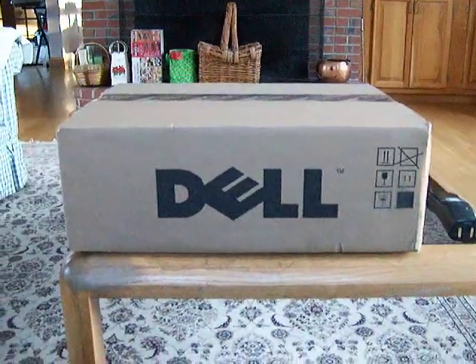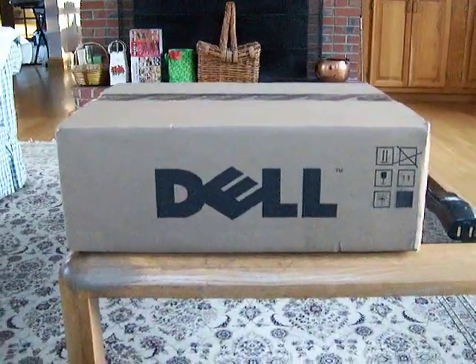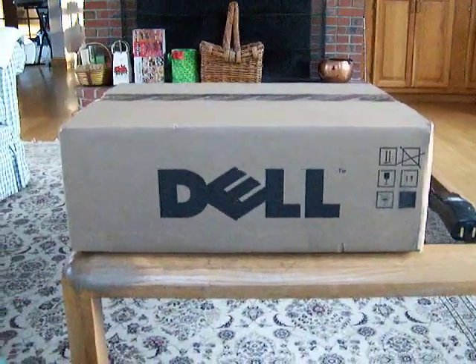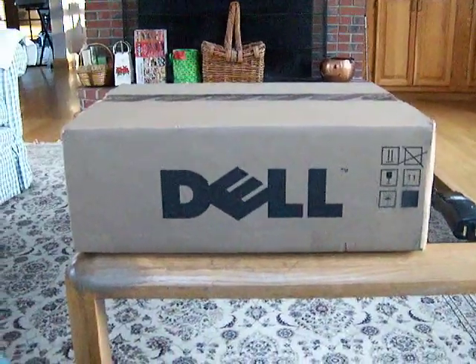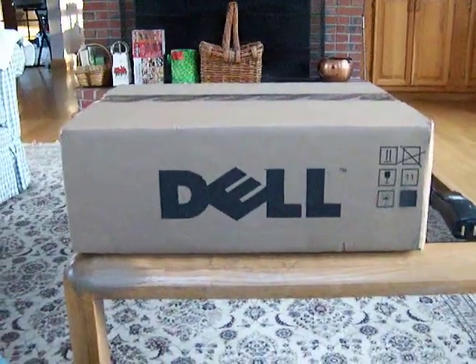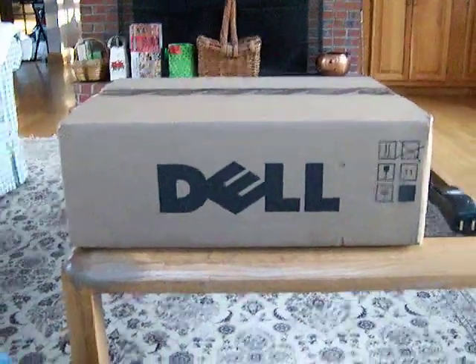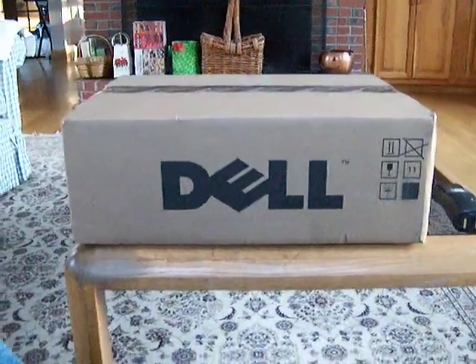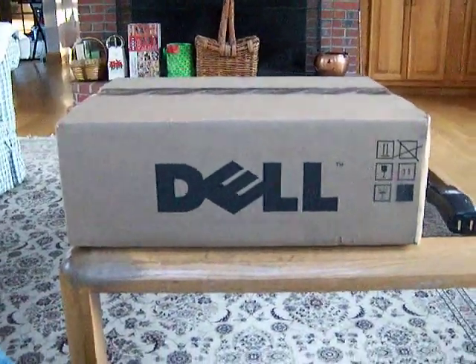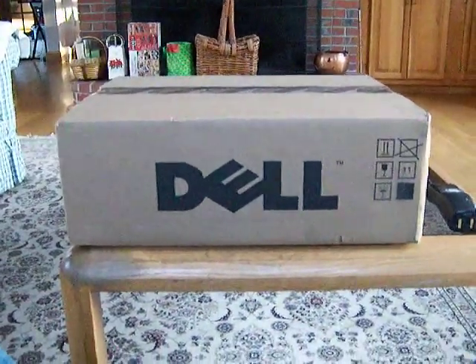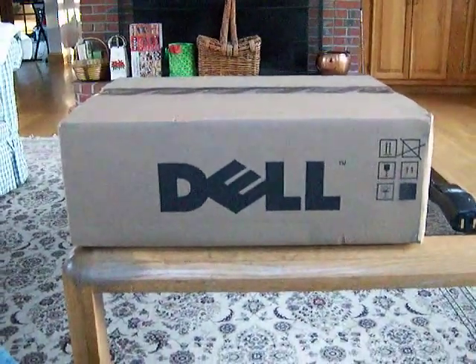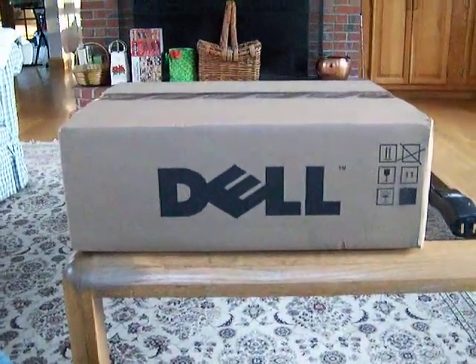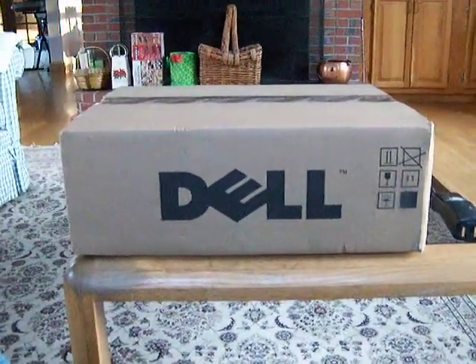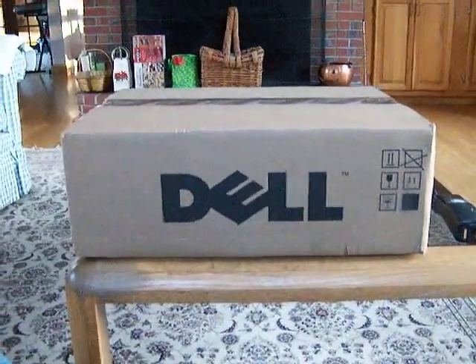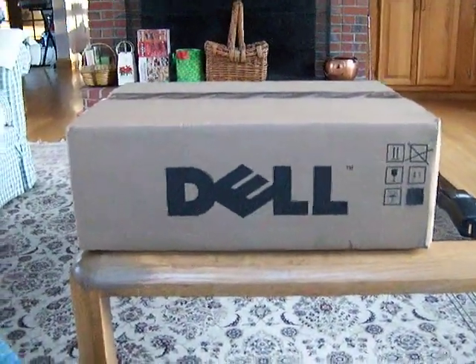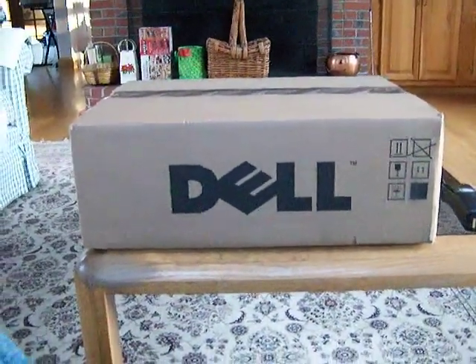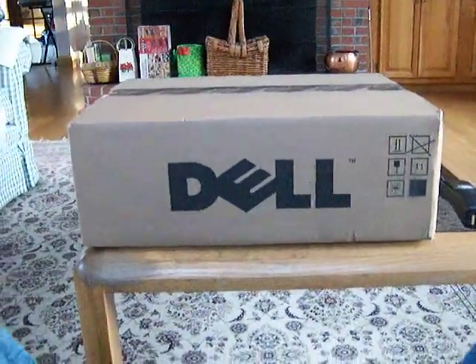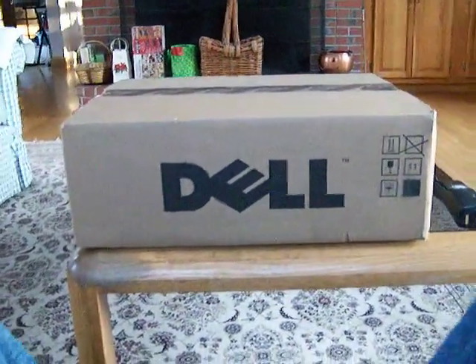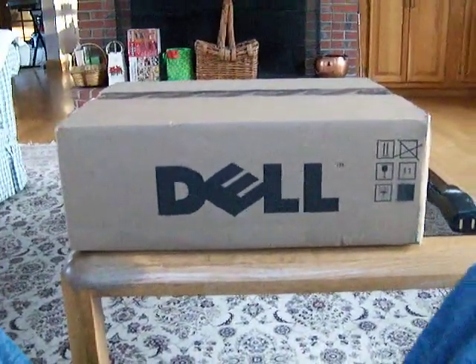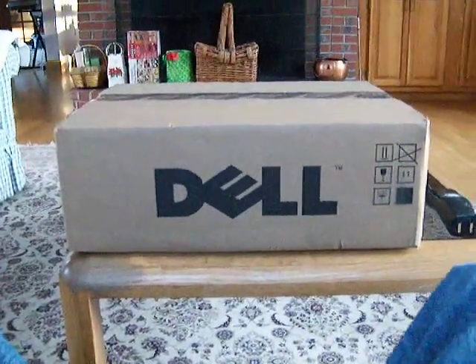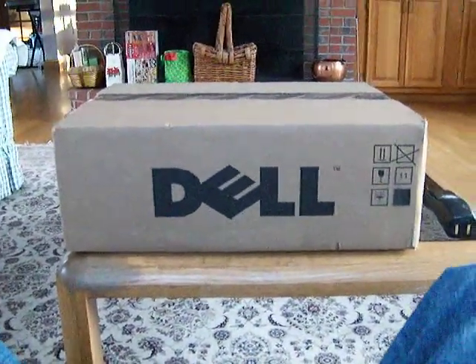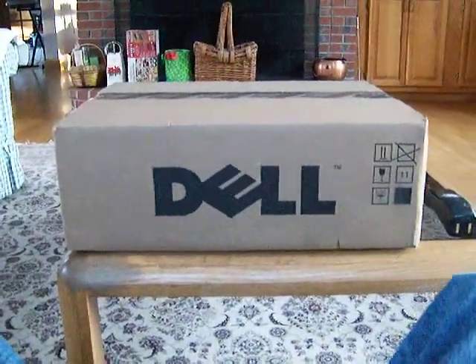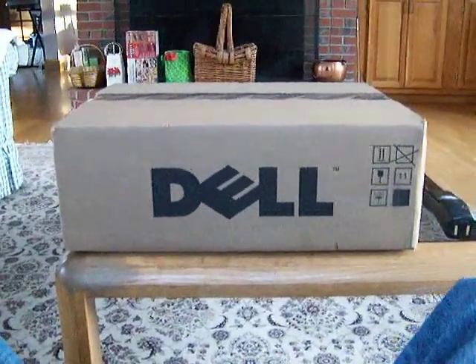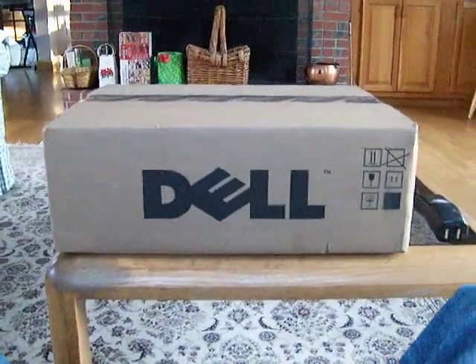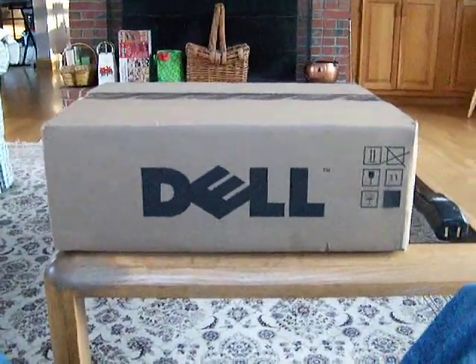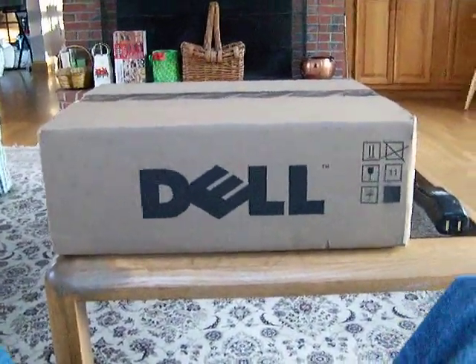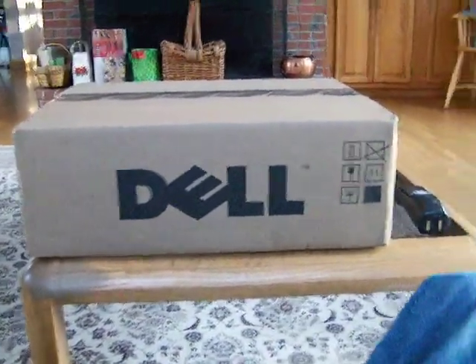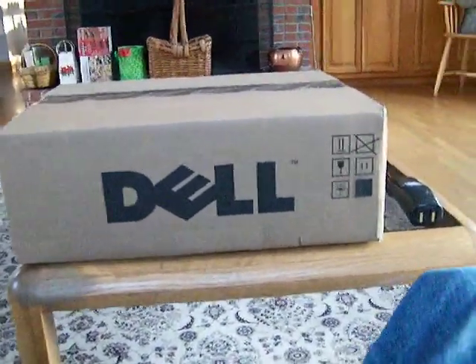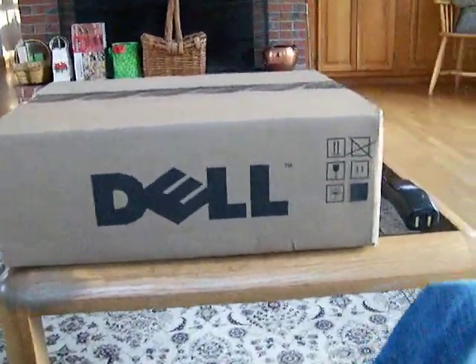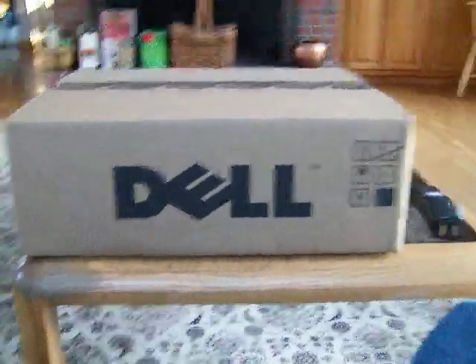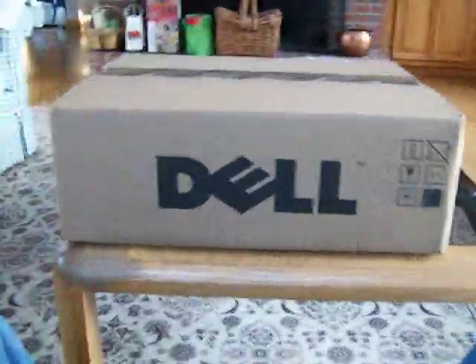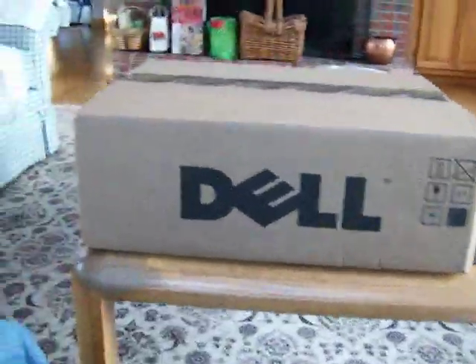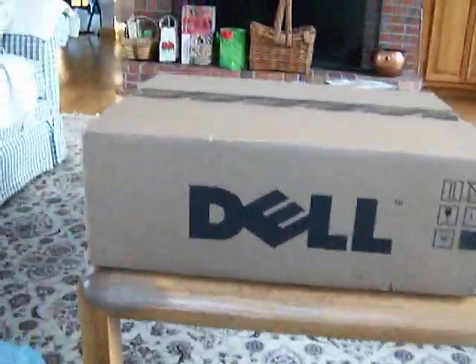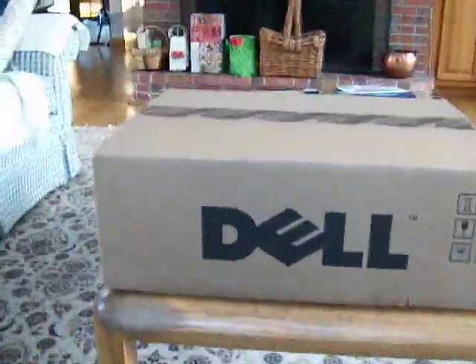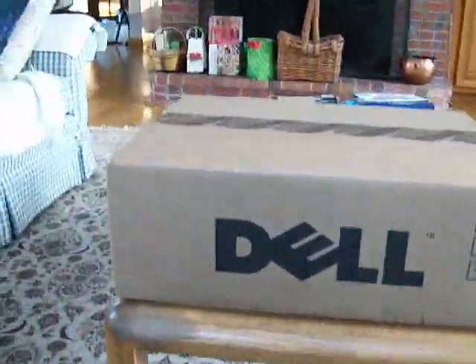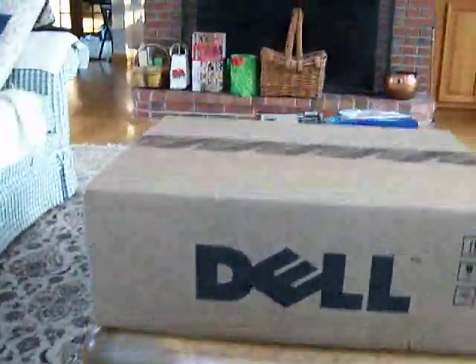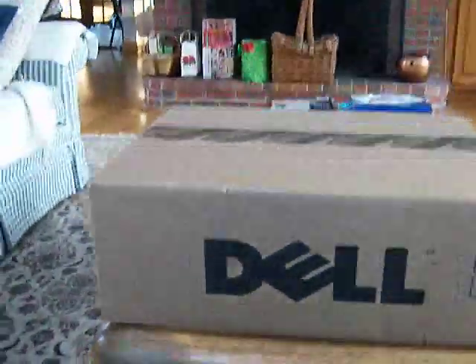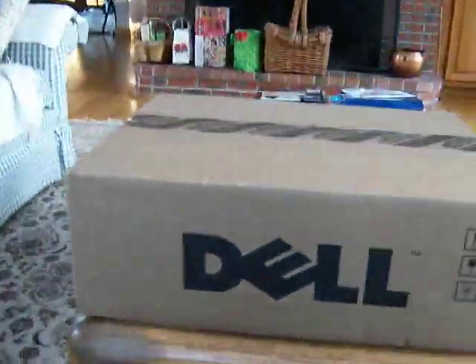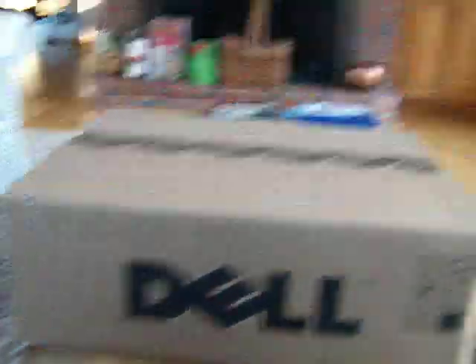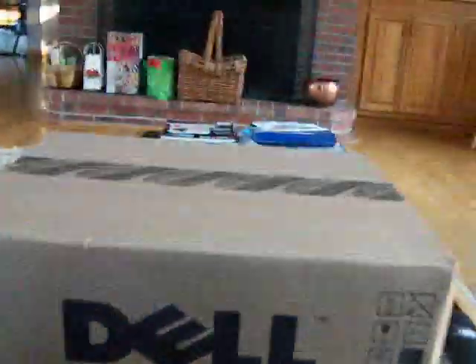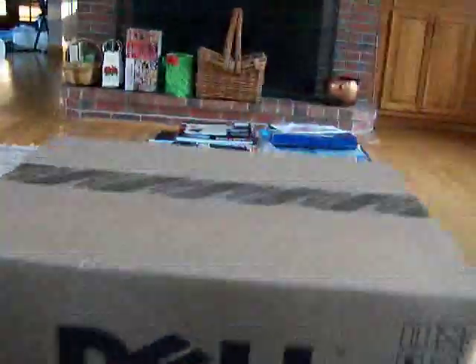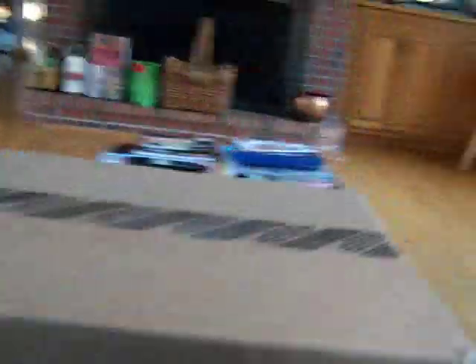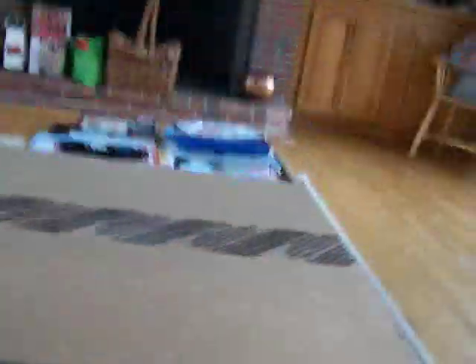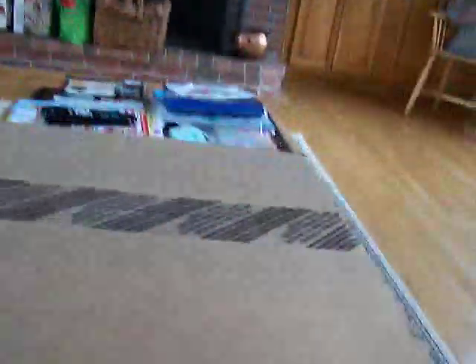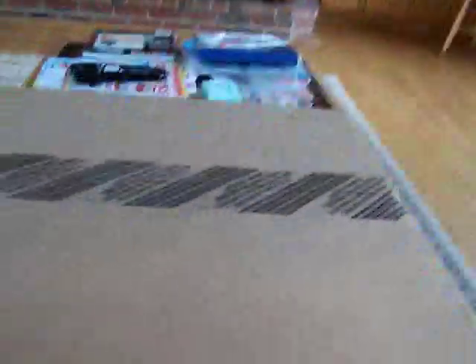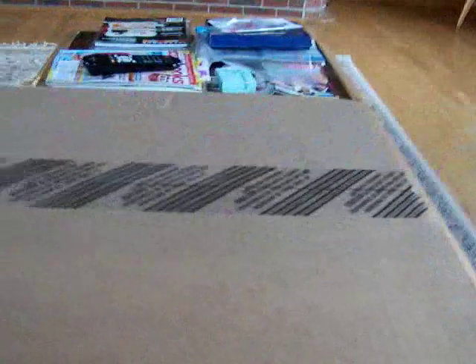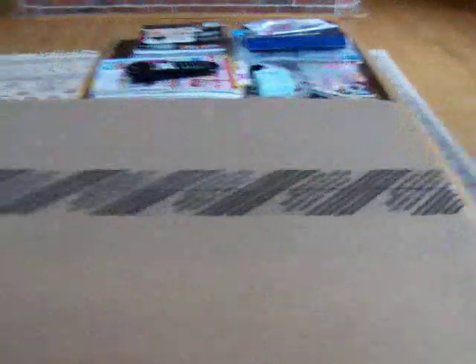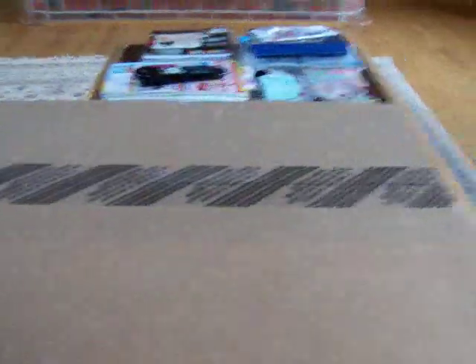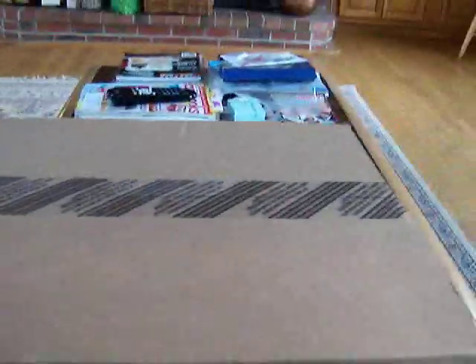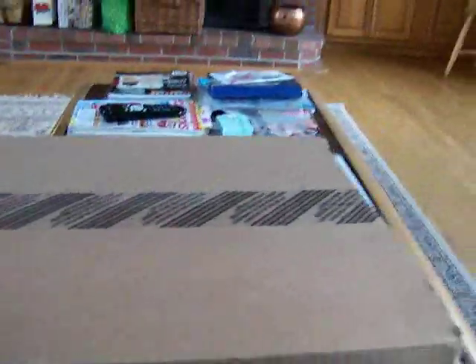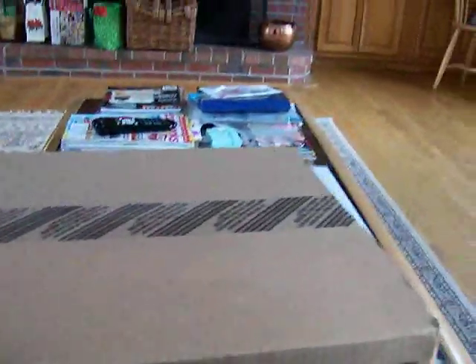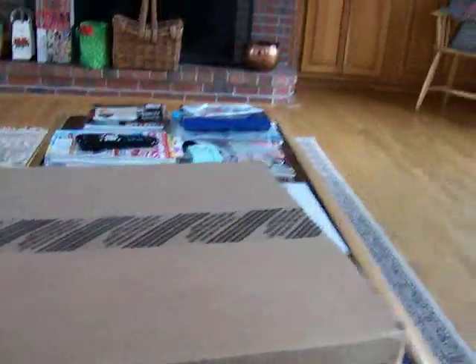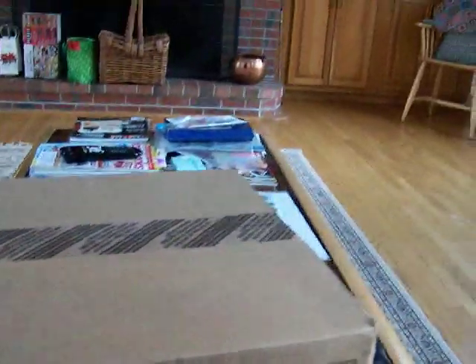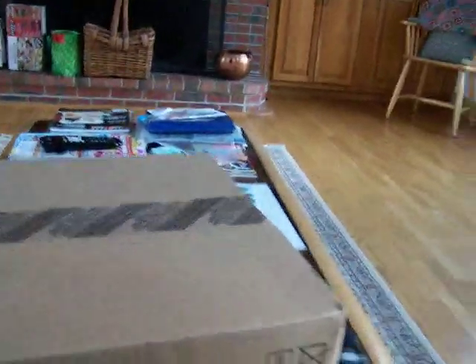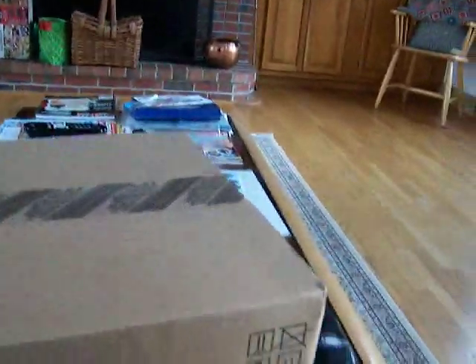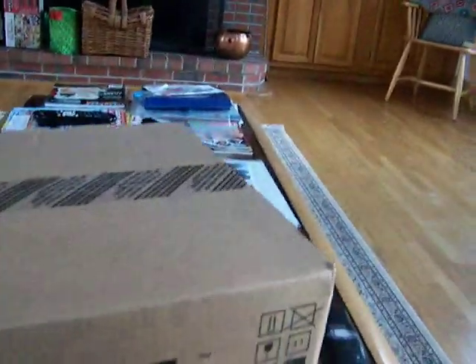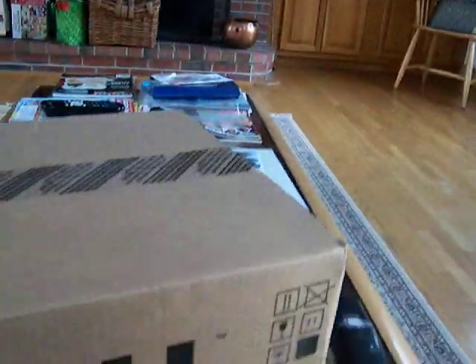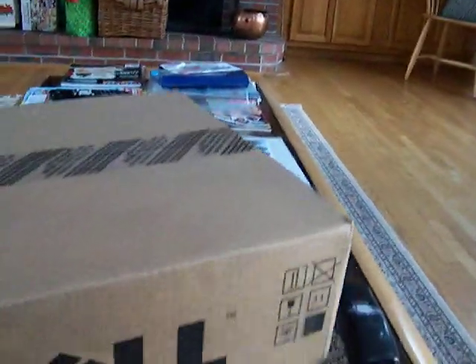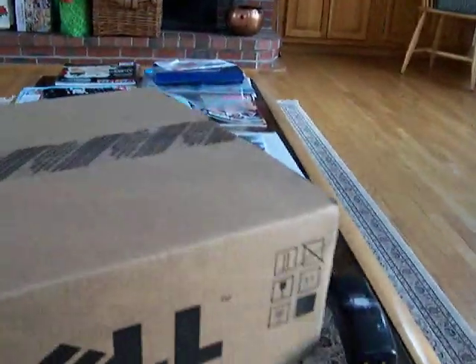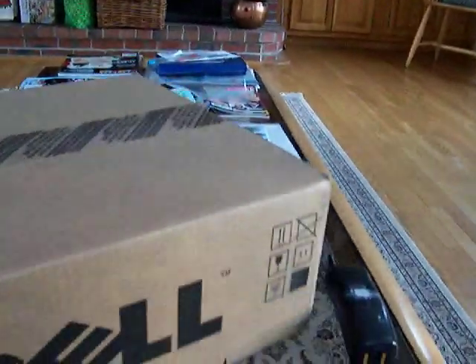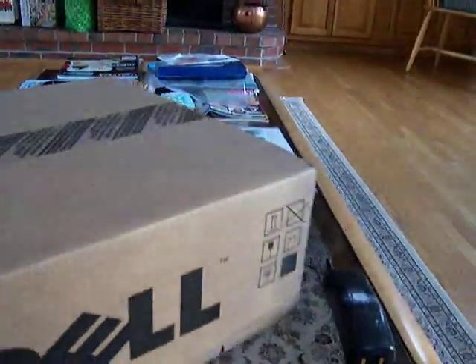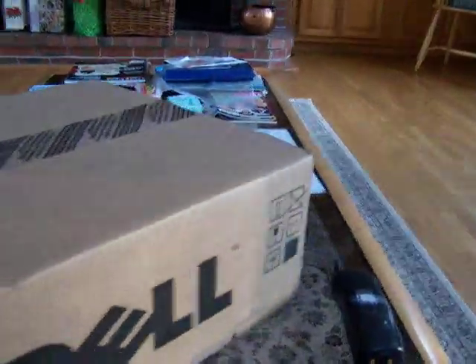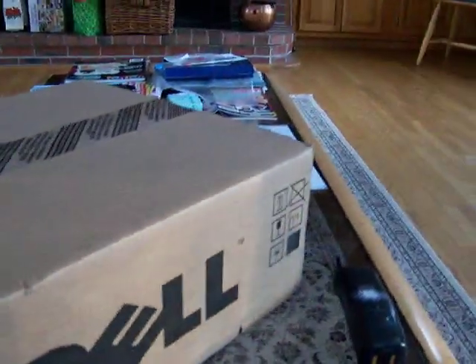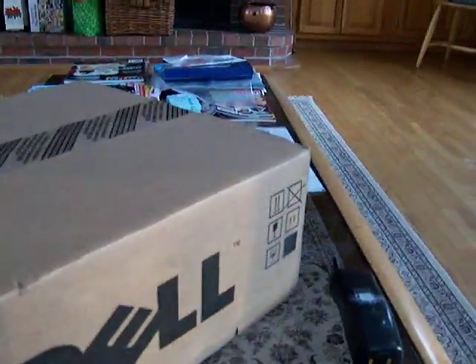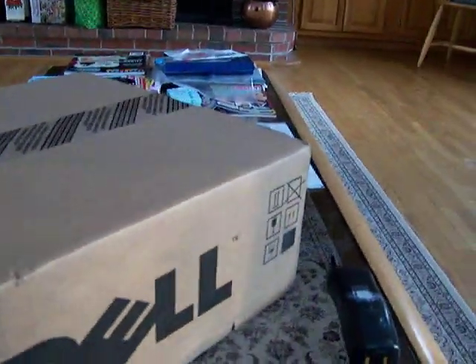All righty folks, YouTubers, everybody else. I sold my Gateway and got myself a Dell. This is the Dell Latitude D620.